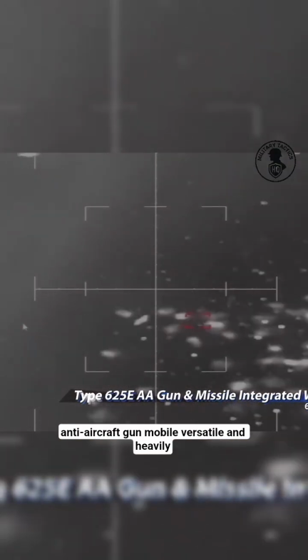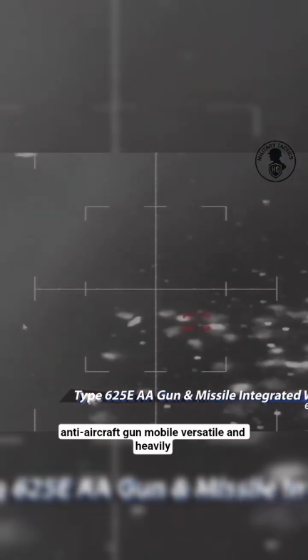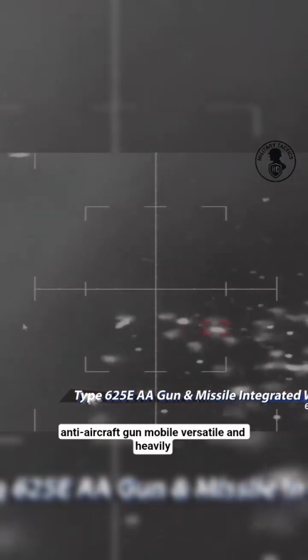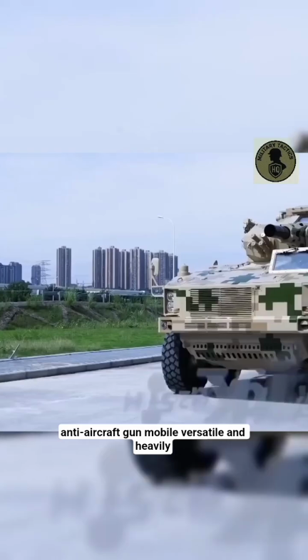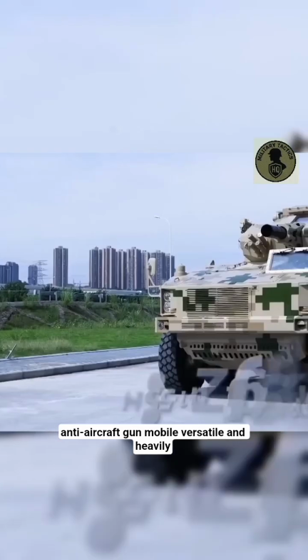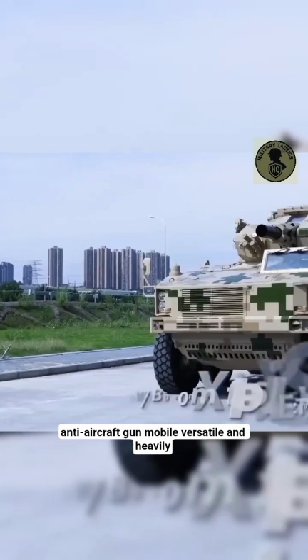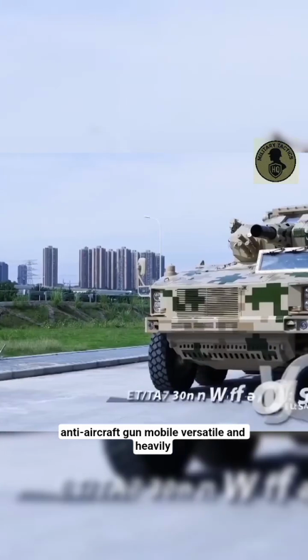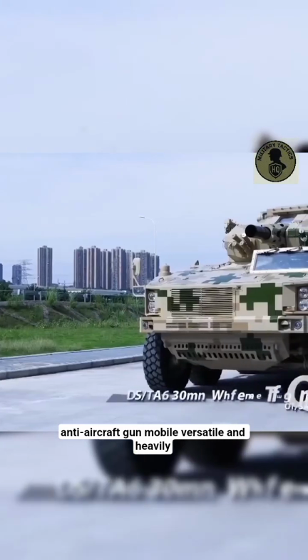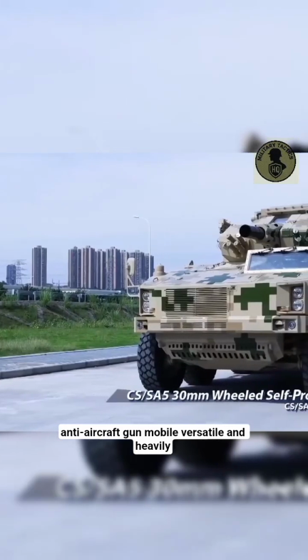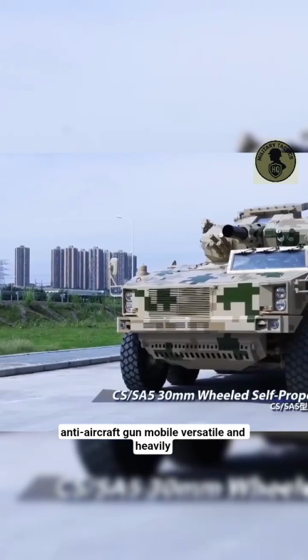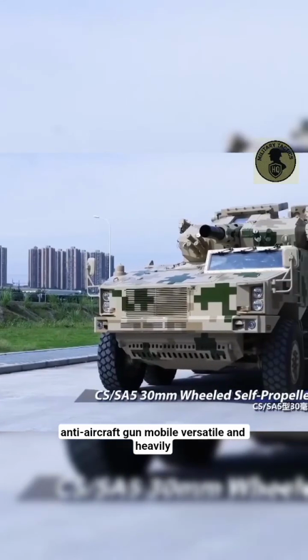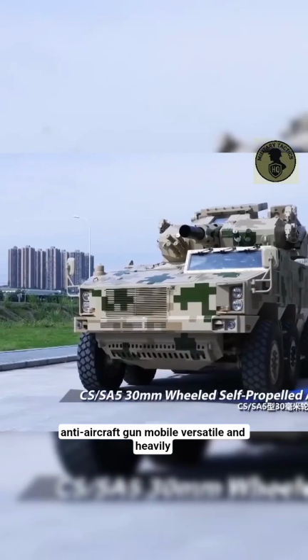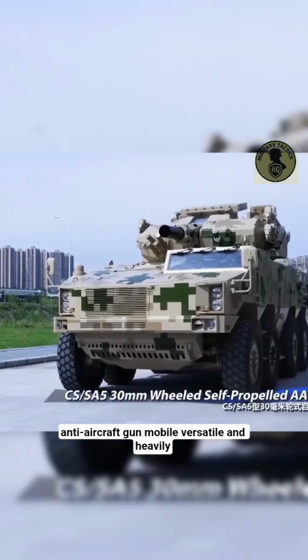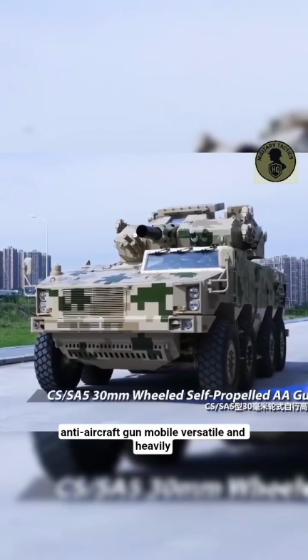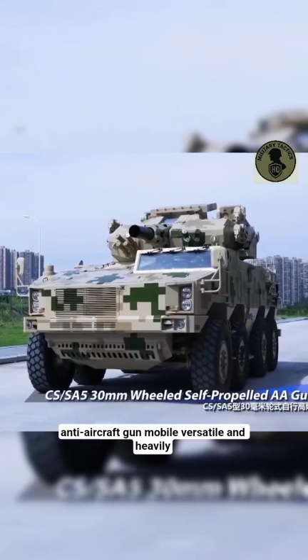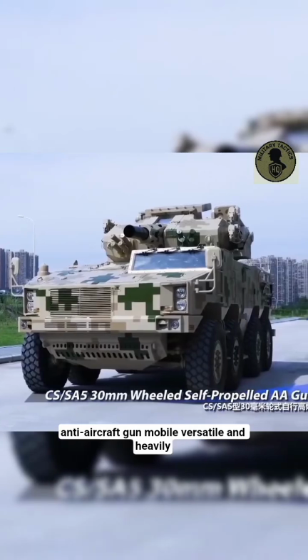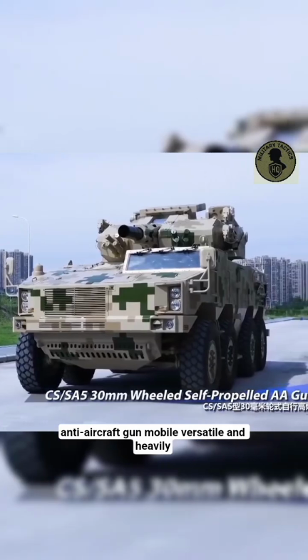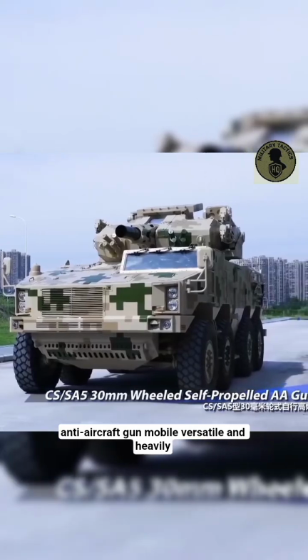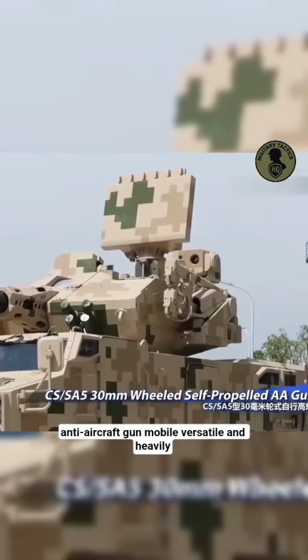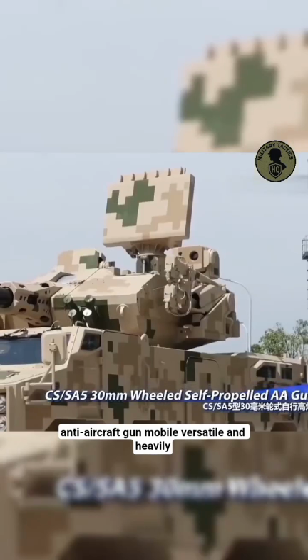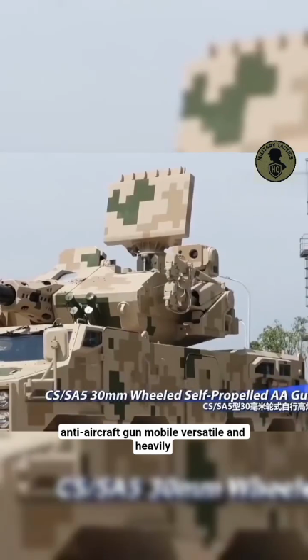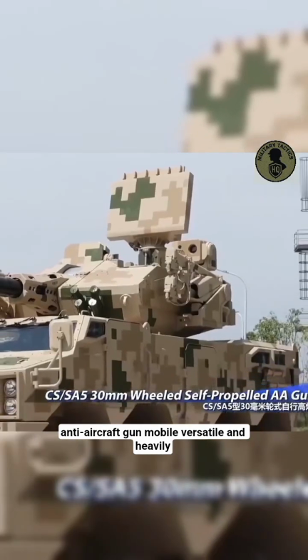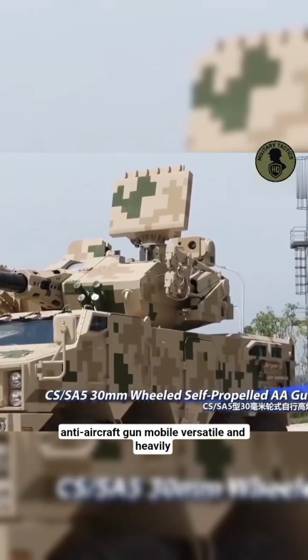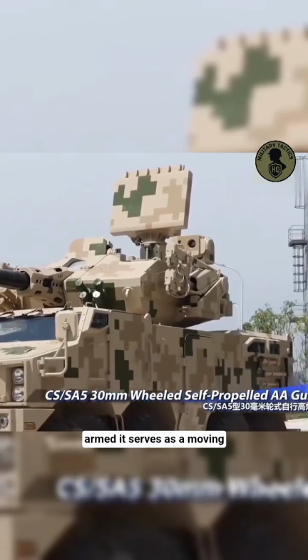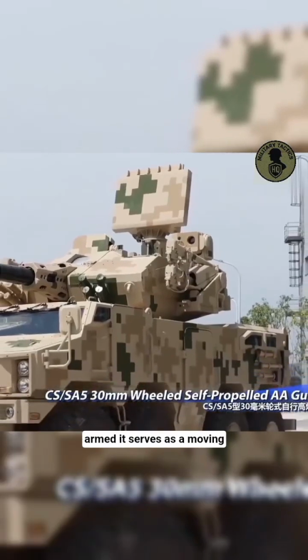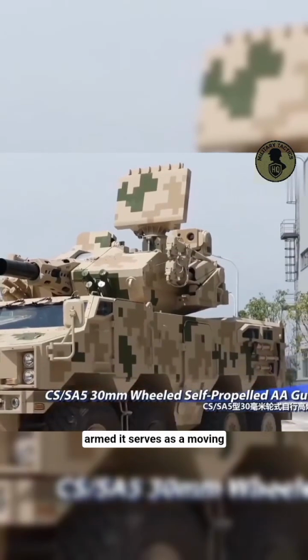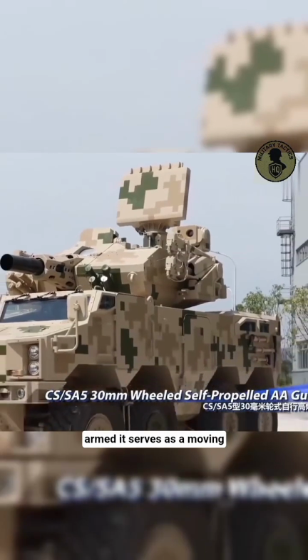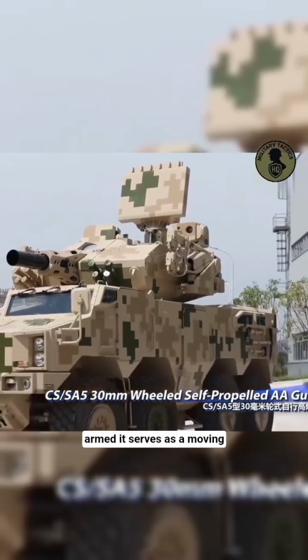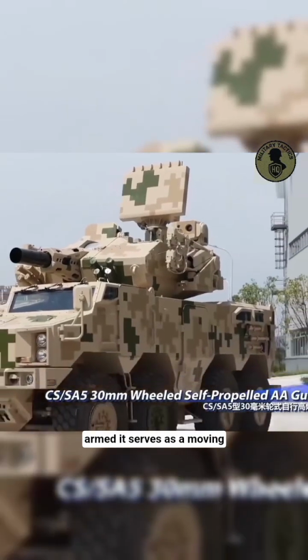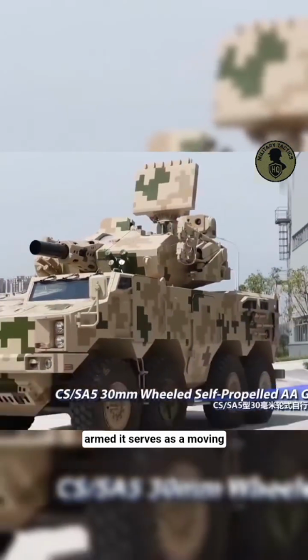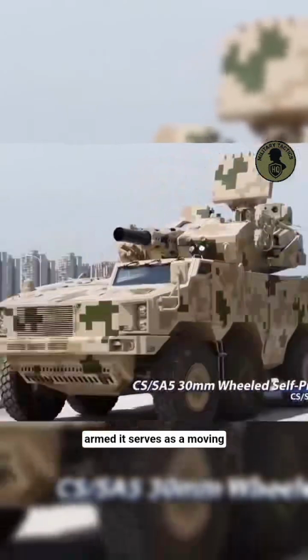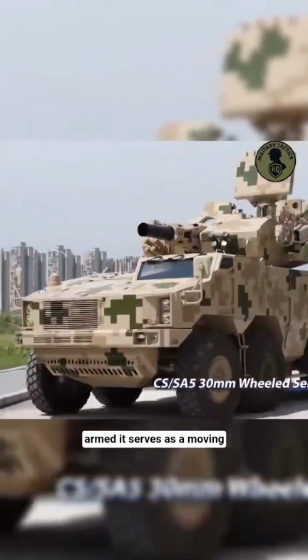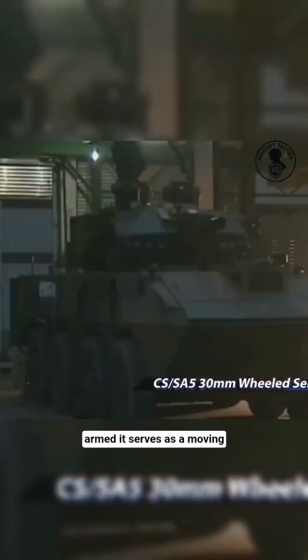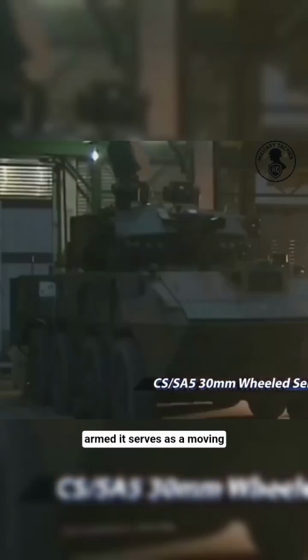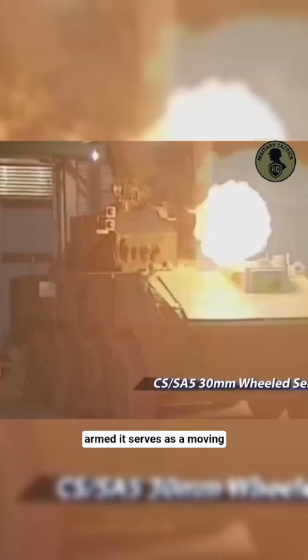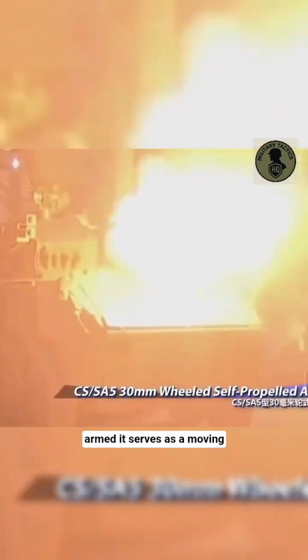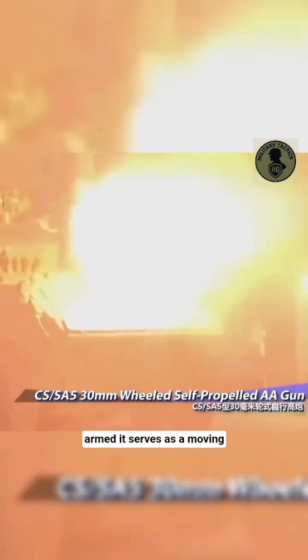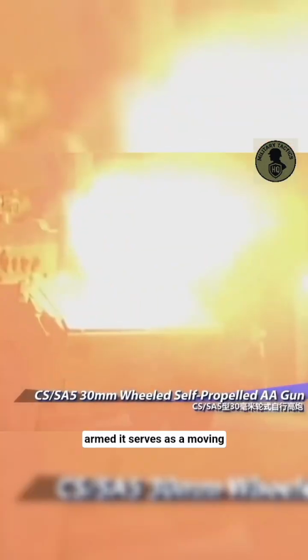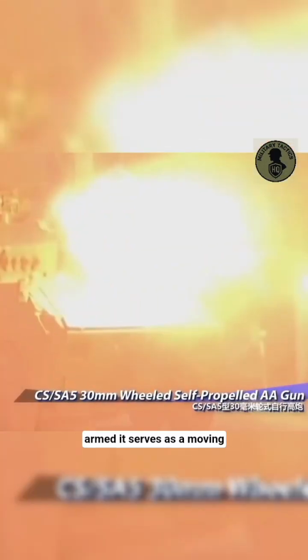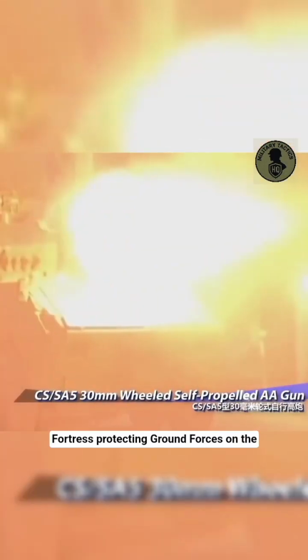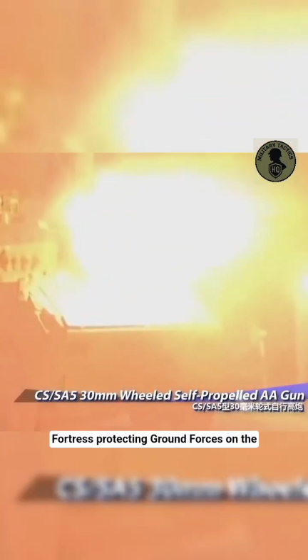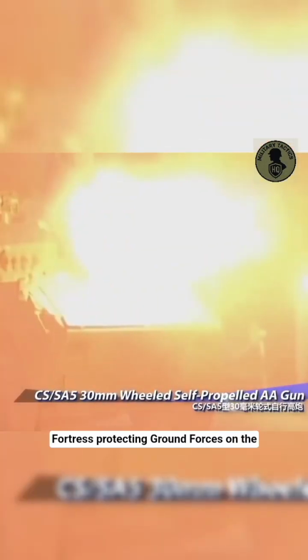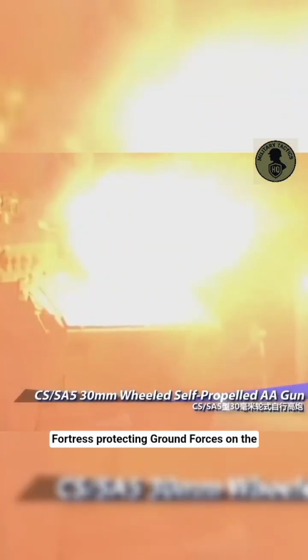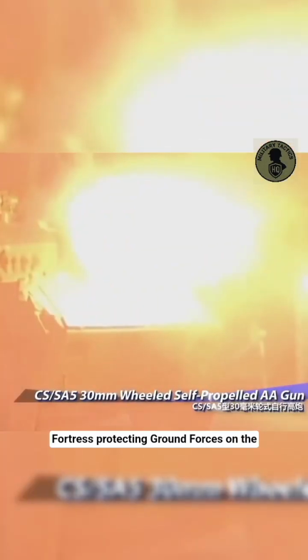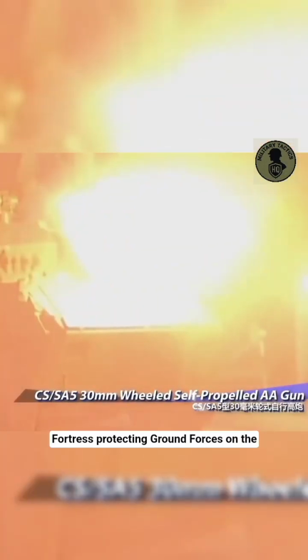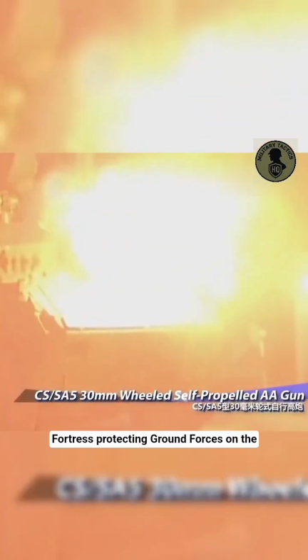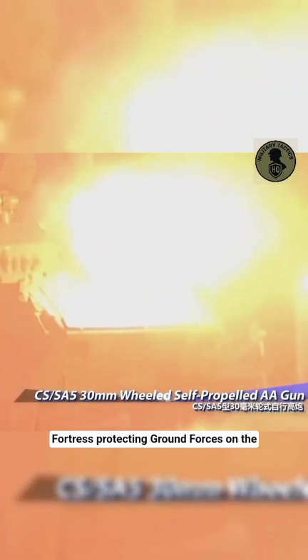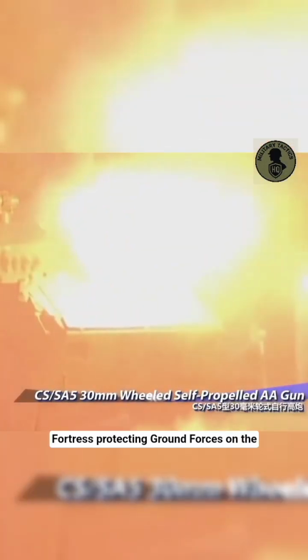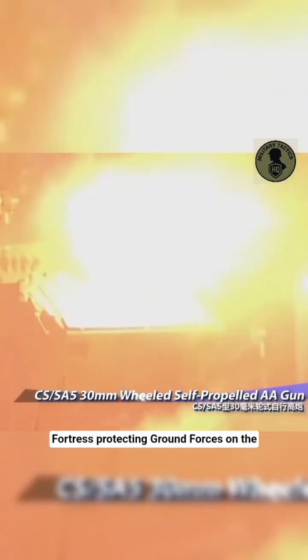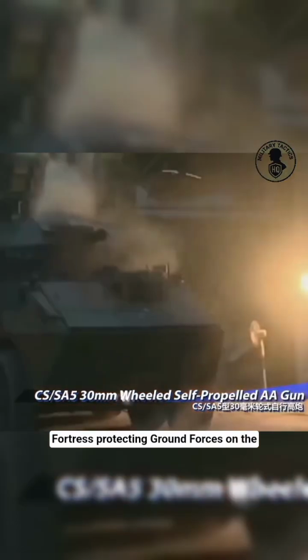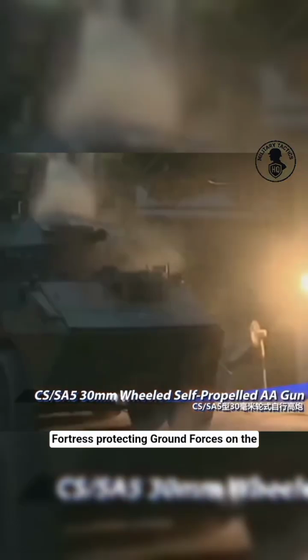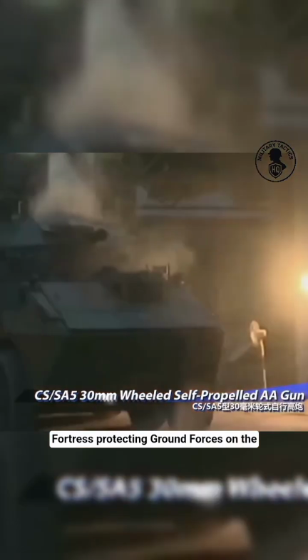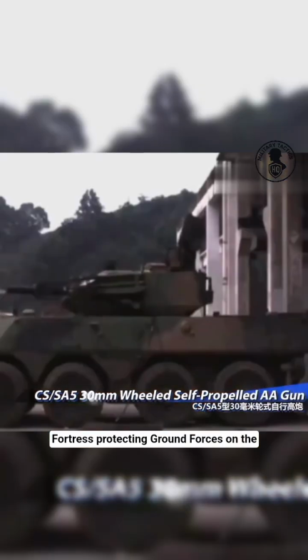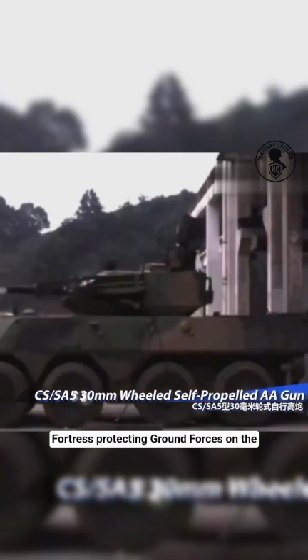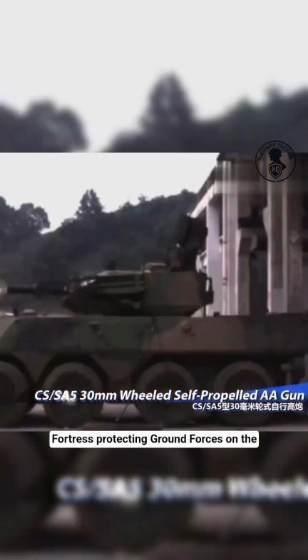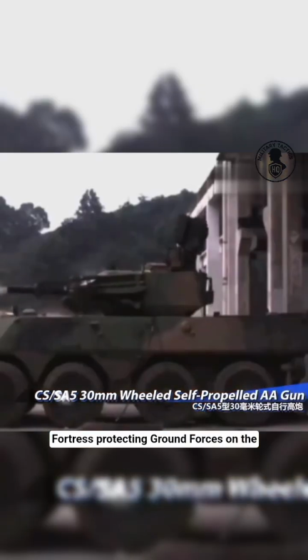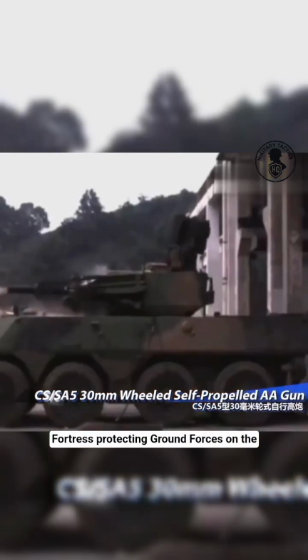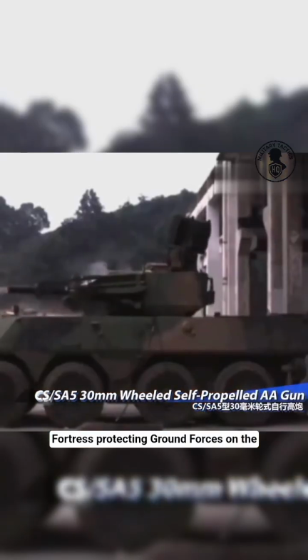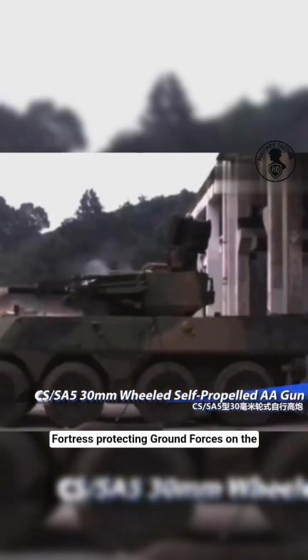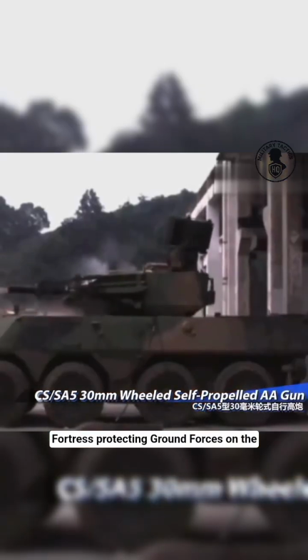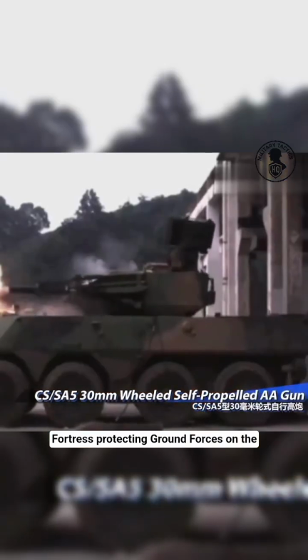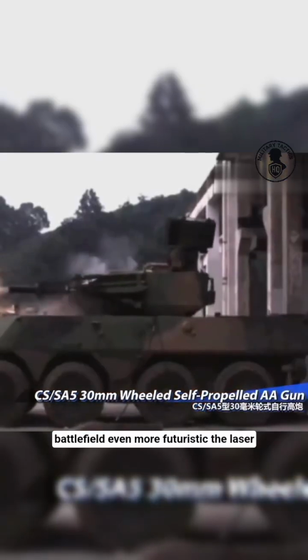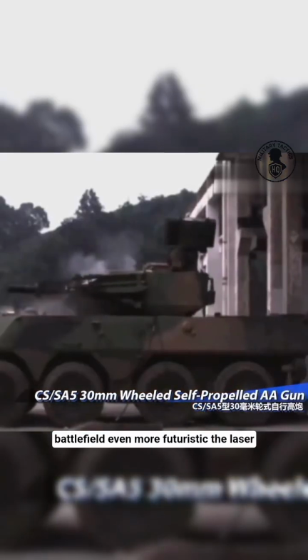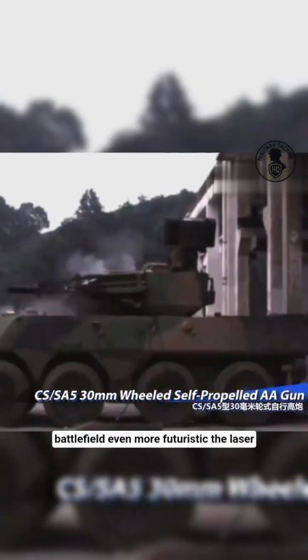Mobile, versatile, and heavily armed, it serves as a moving fortress, protecting ground forces on the battlefield.